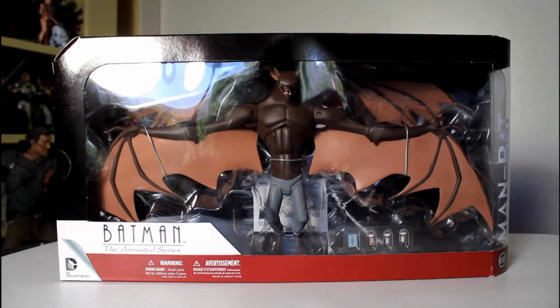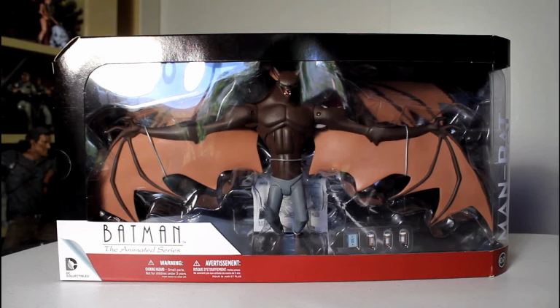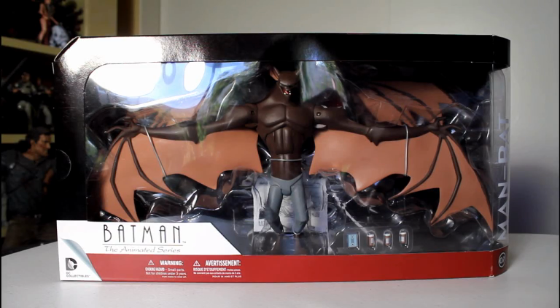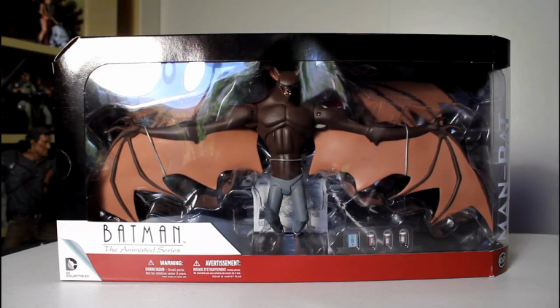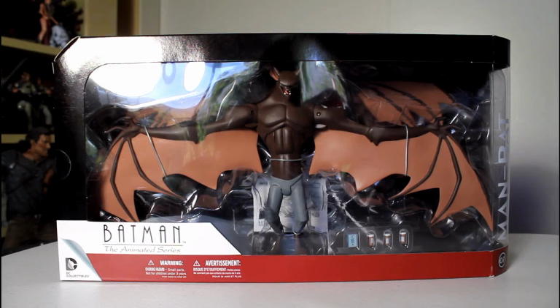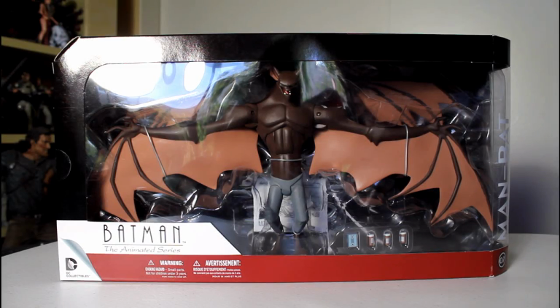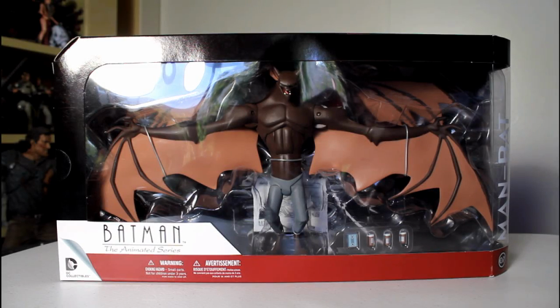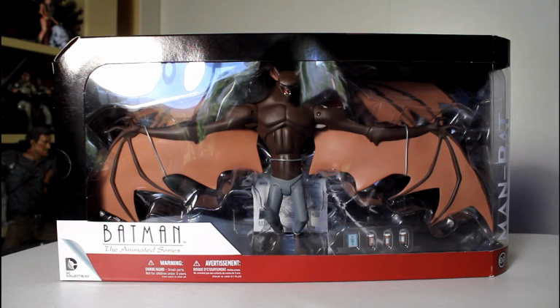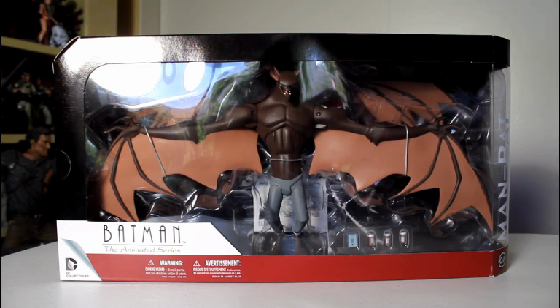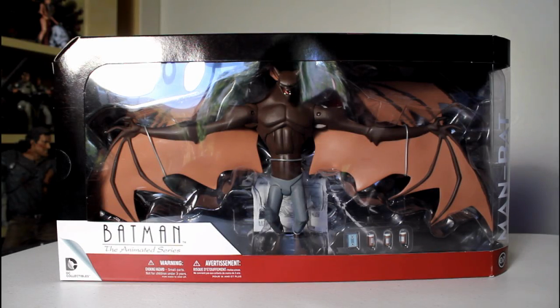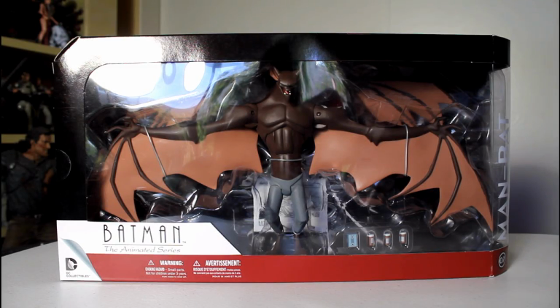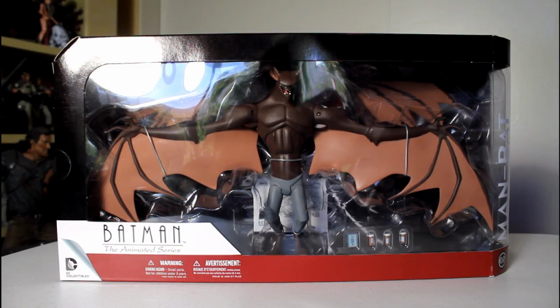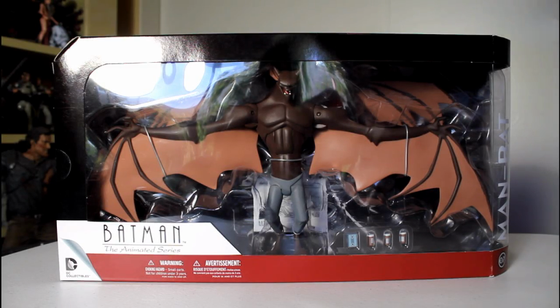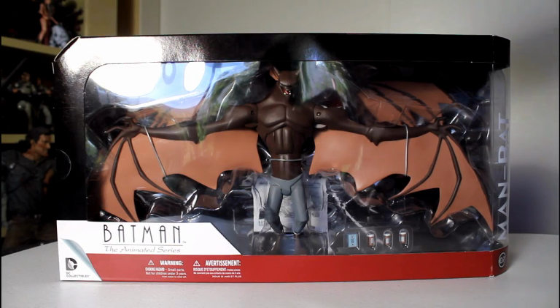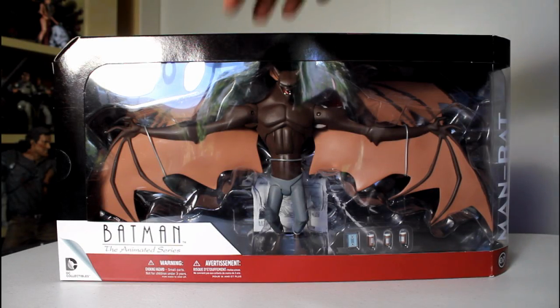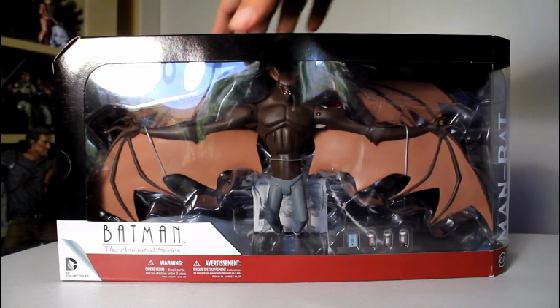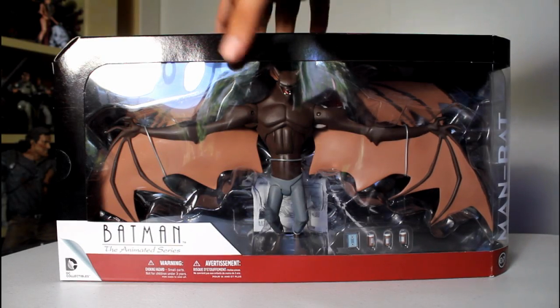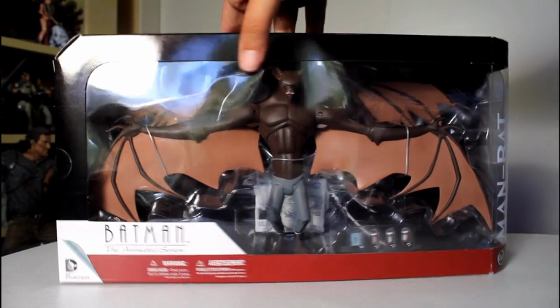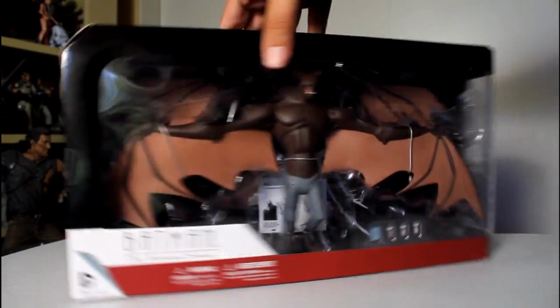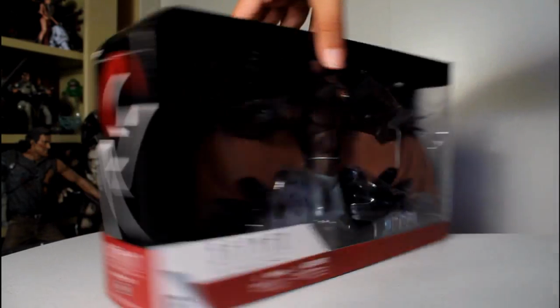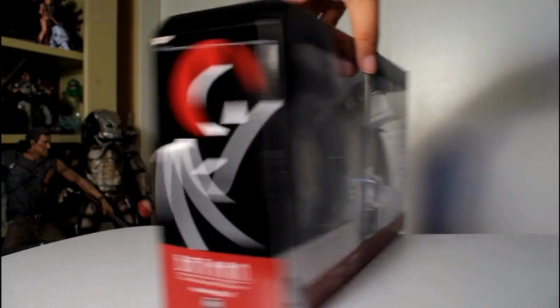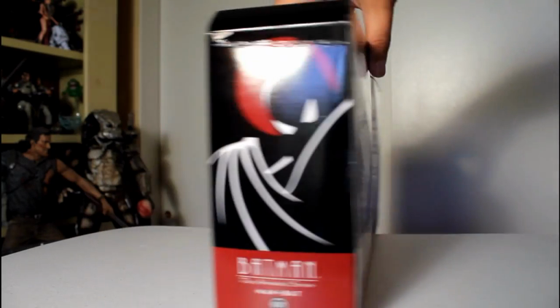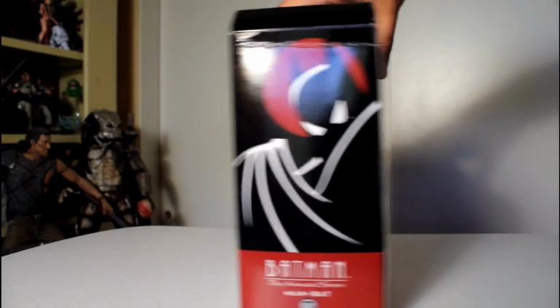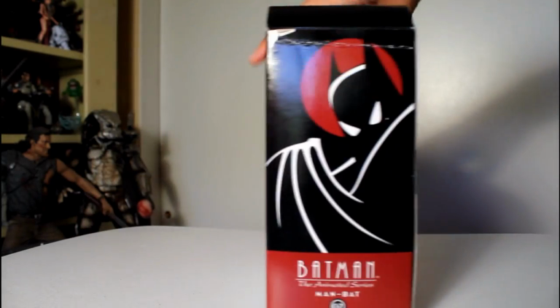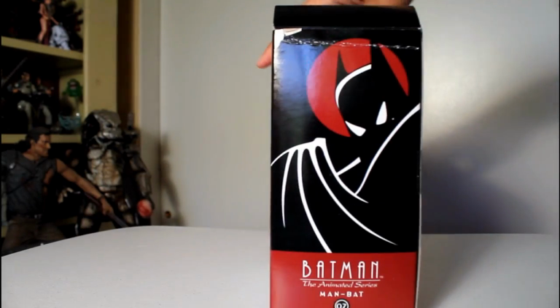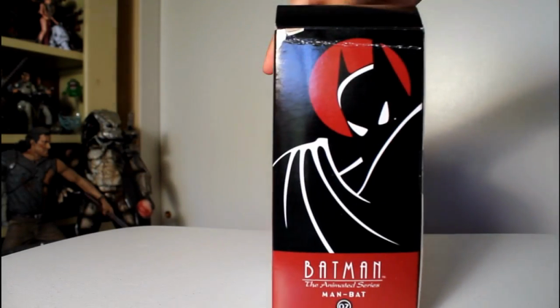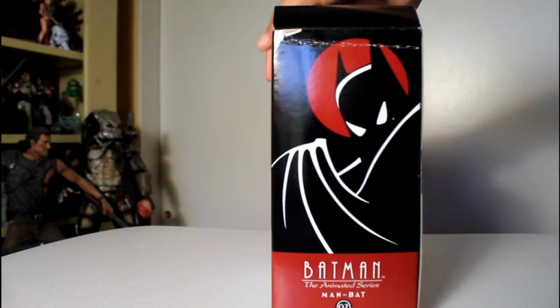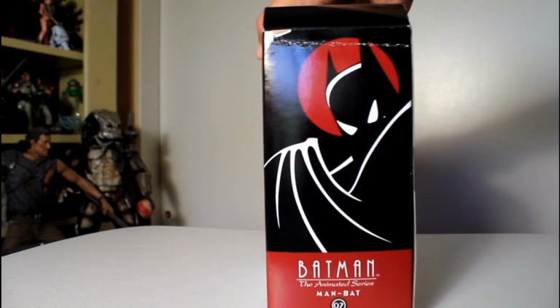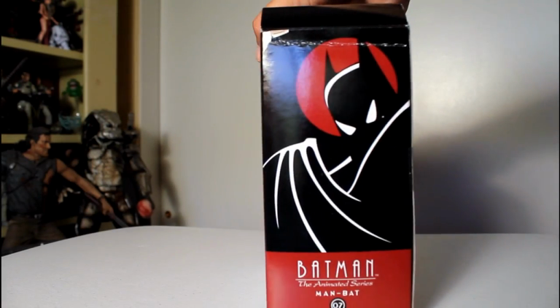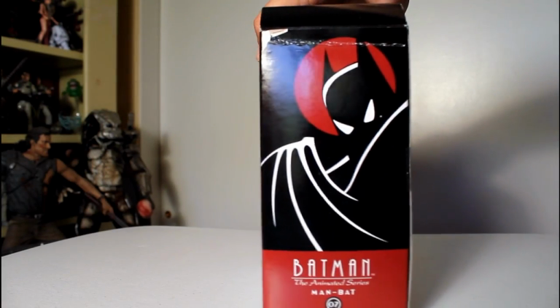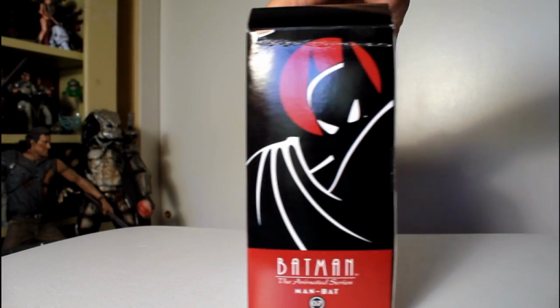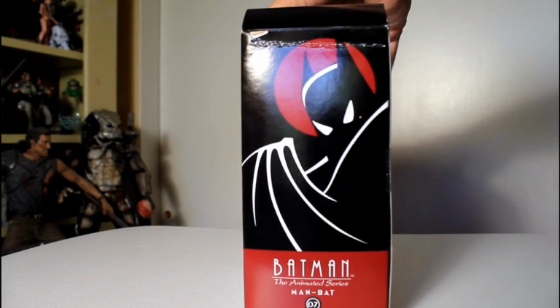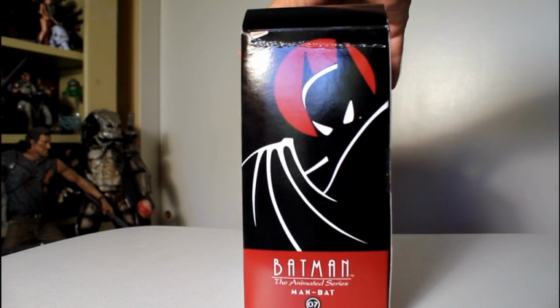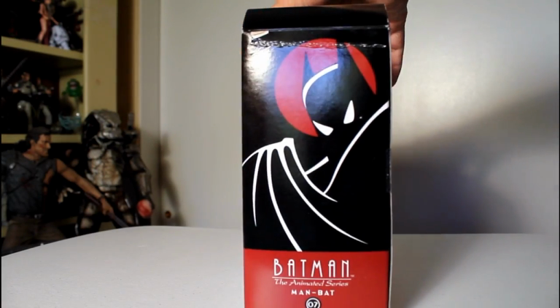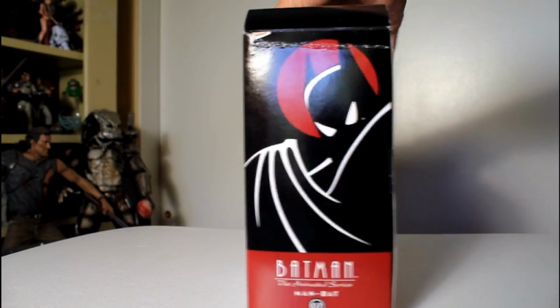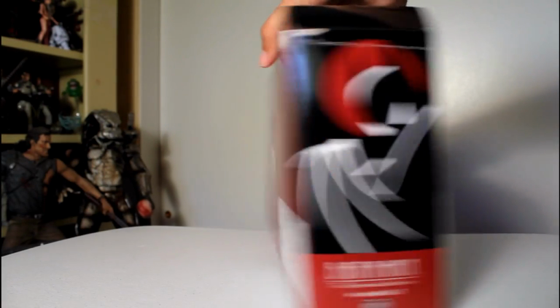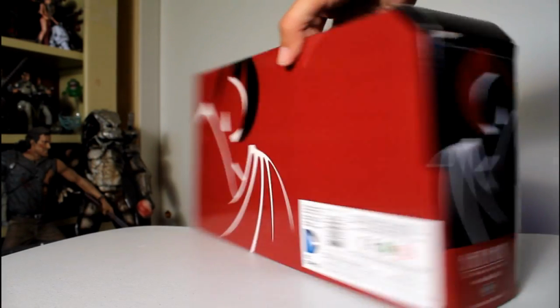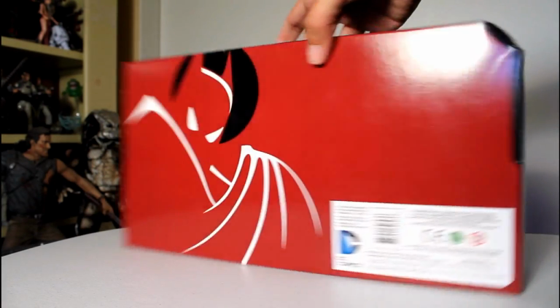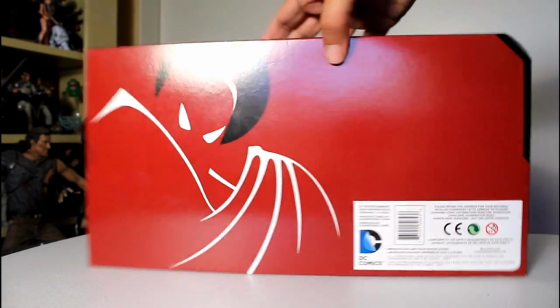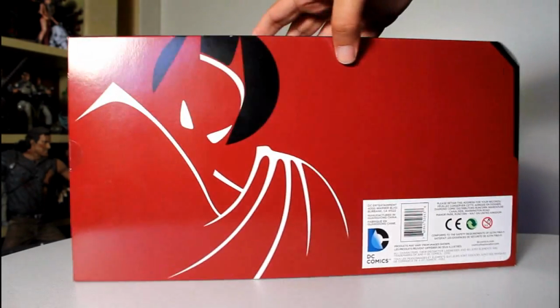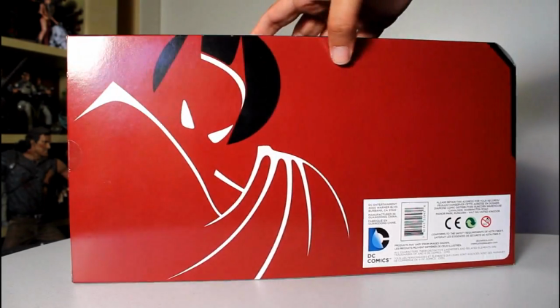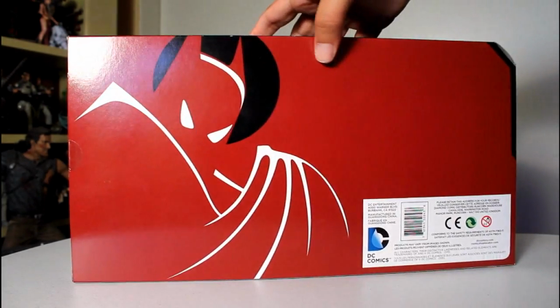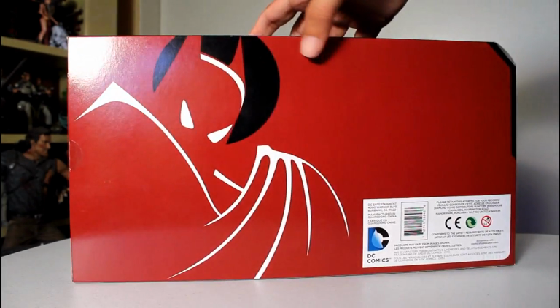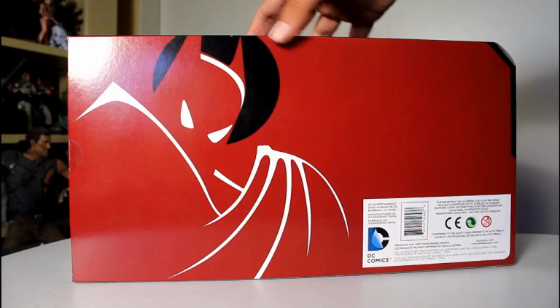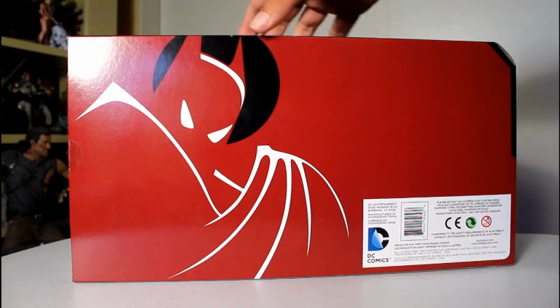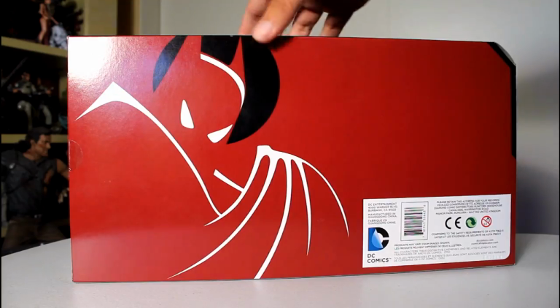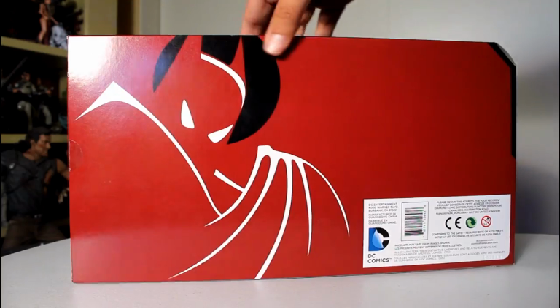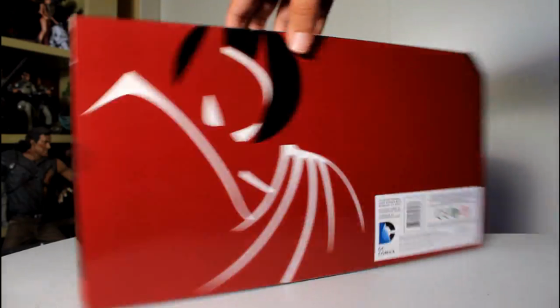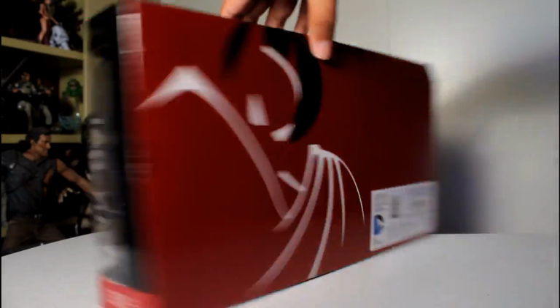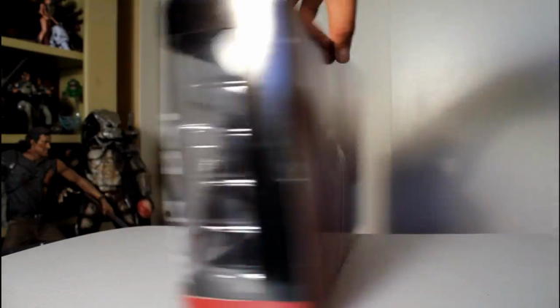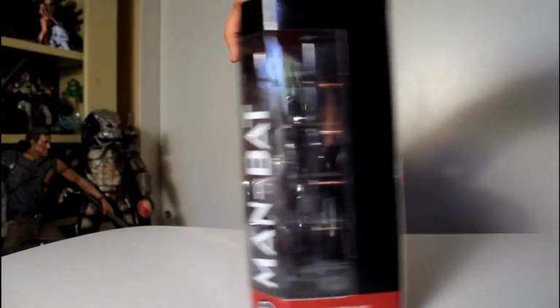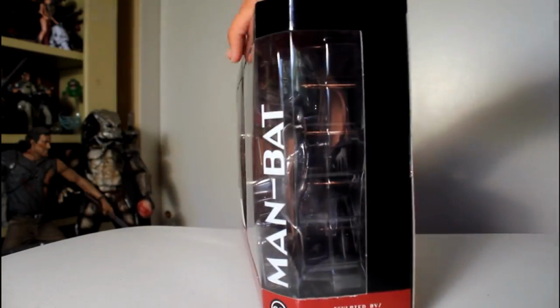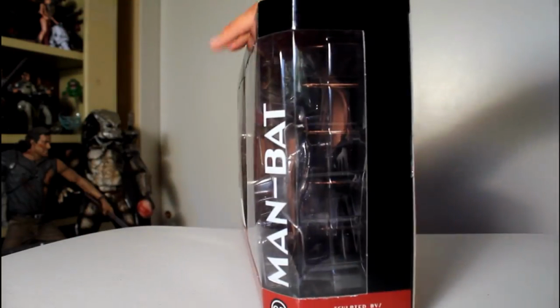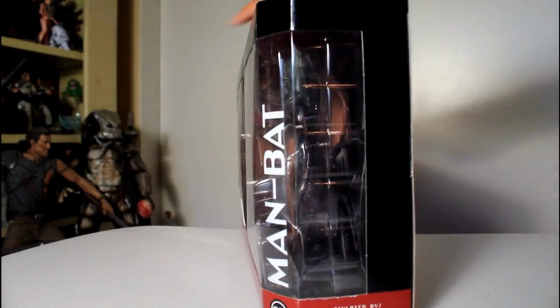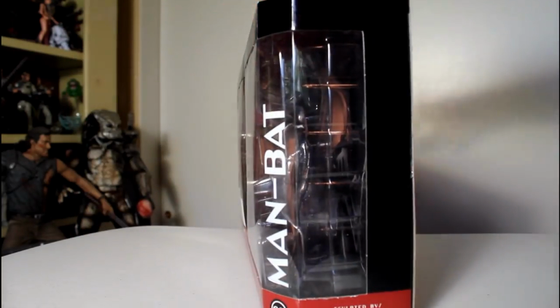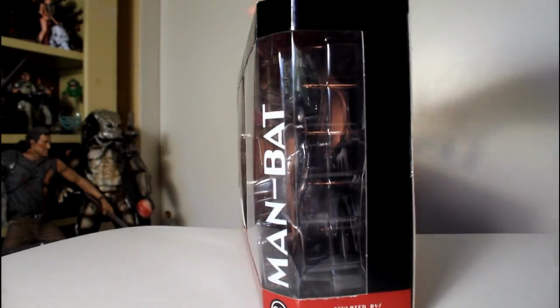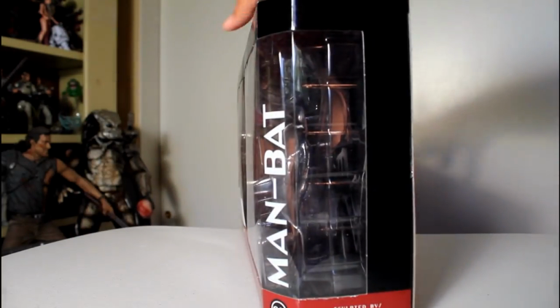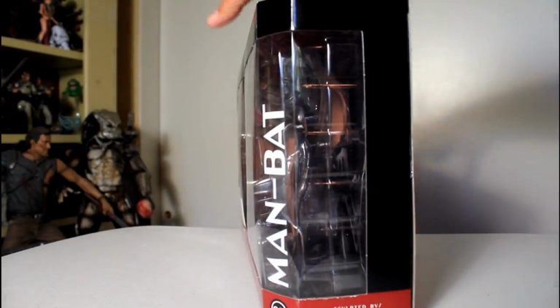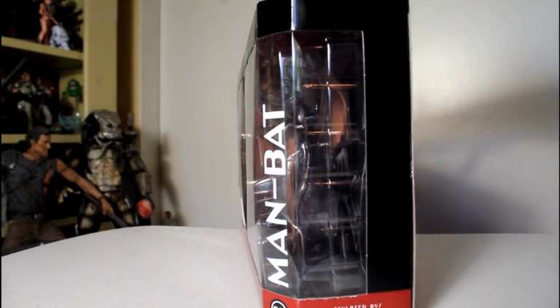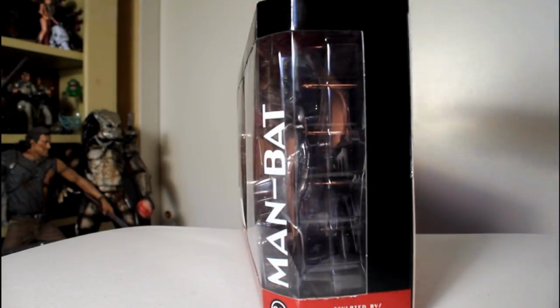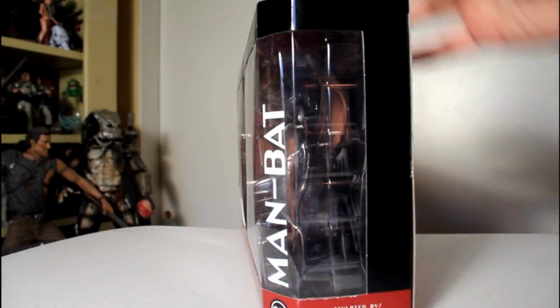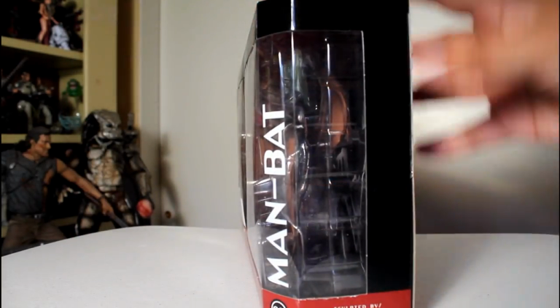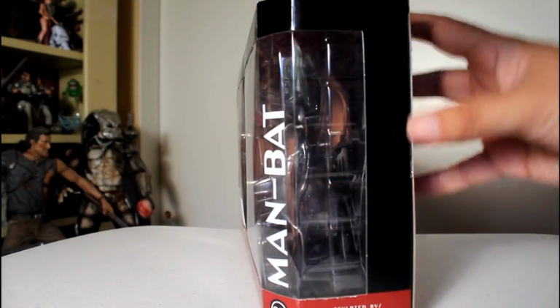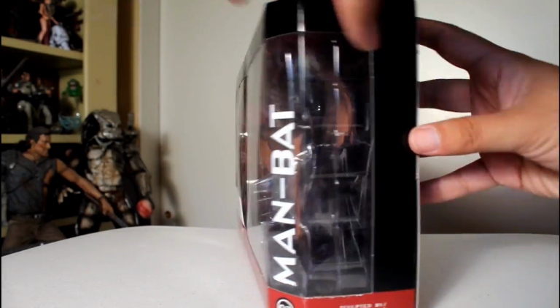Hey, this is John Carlos, and I'm here with a look at the DC Collectibles action figure of Man-Bat from Batman the Animated Series.